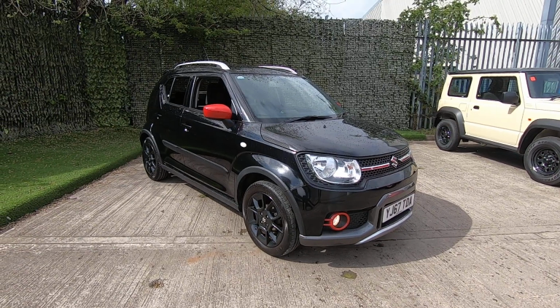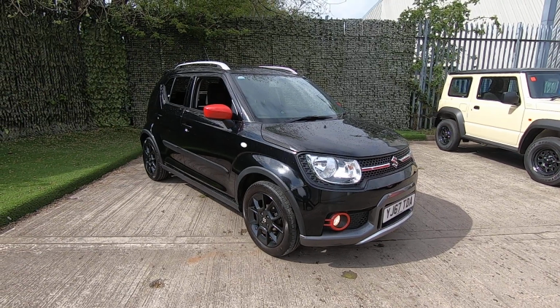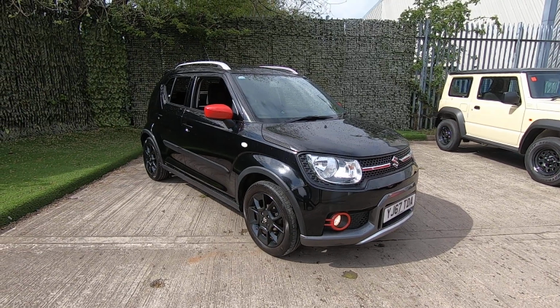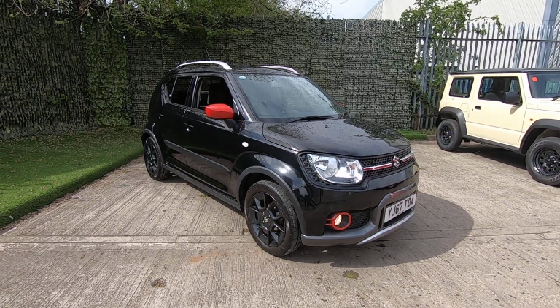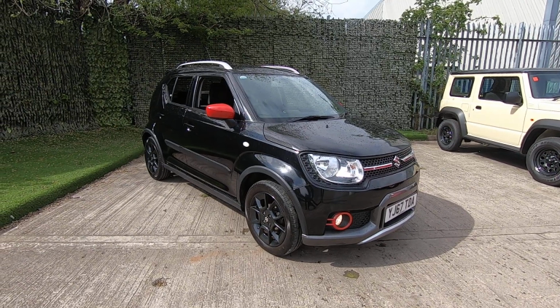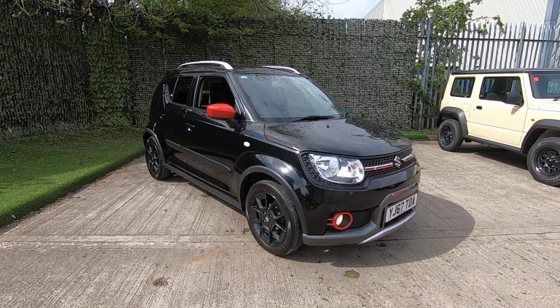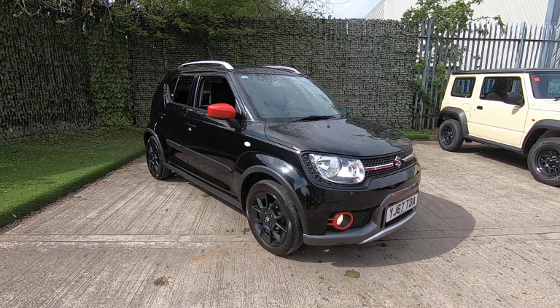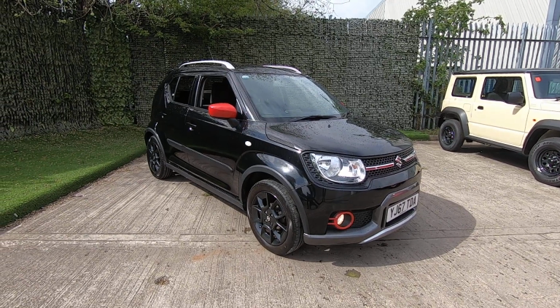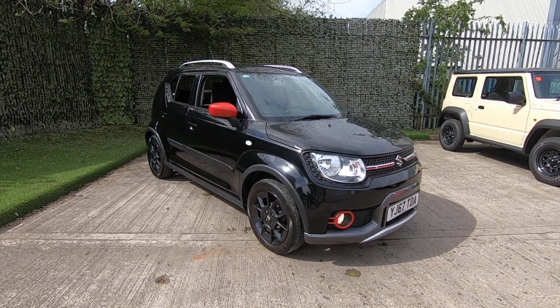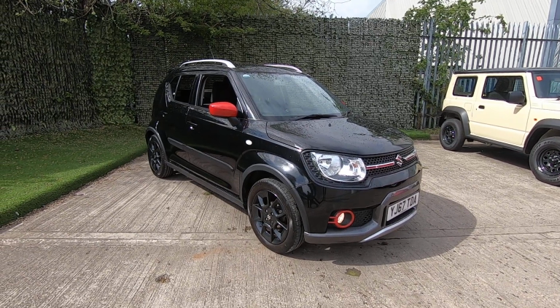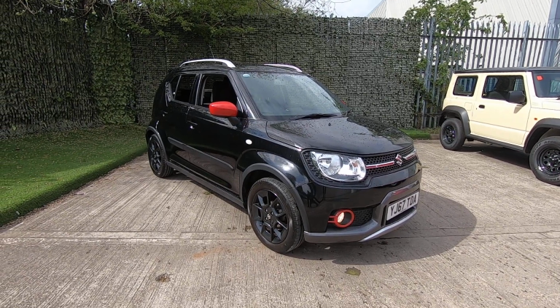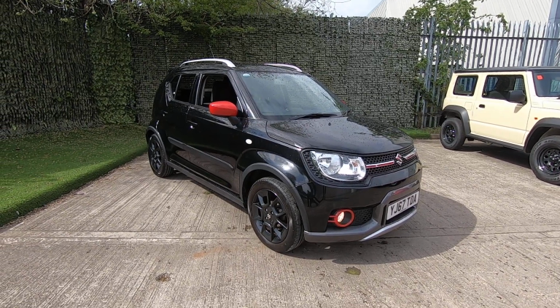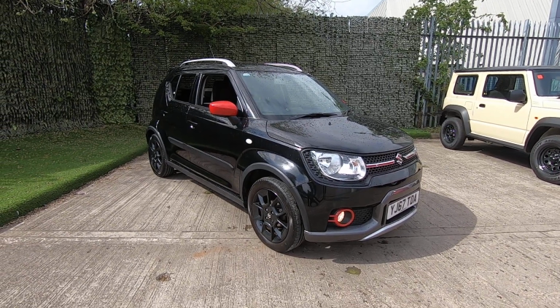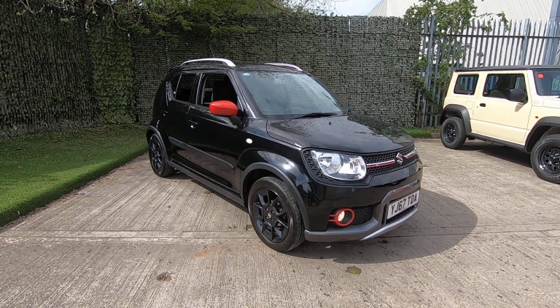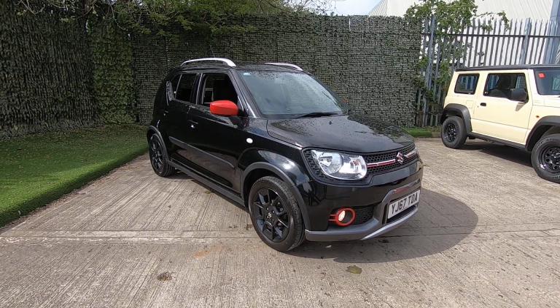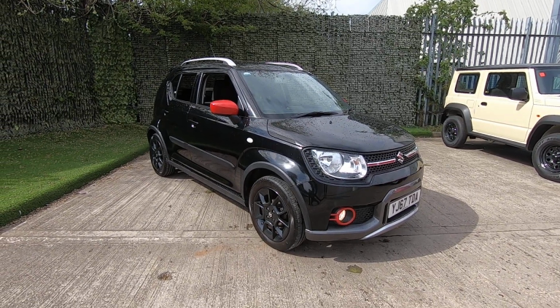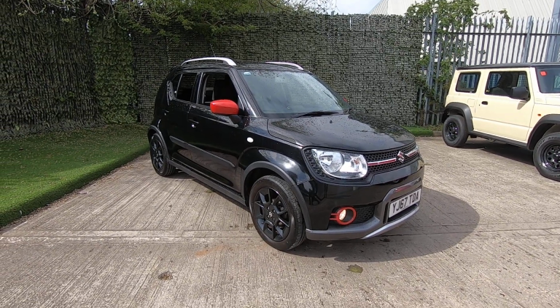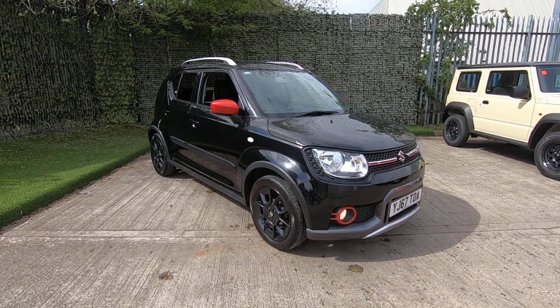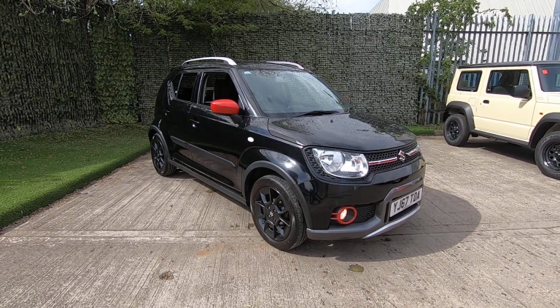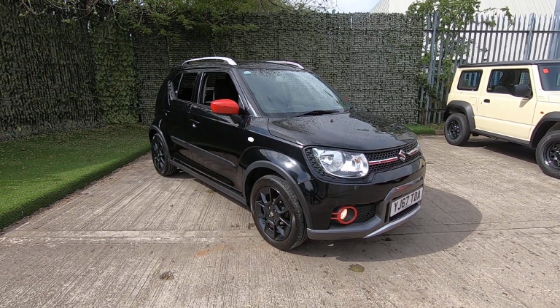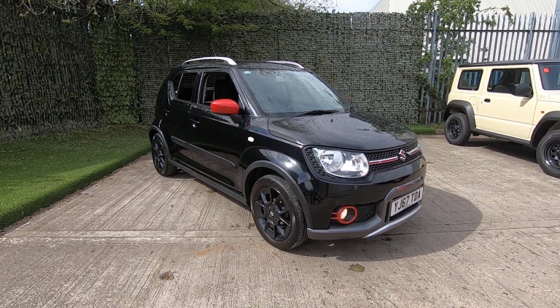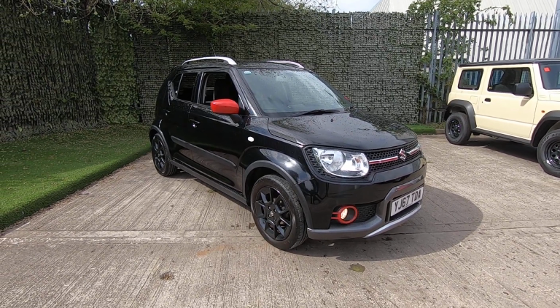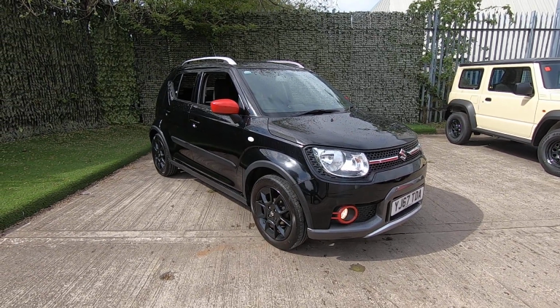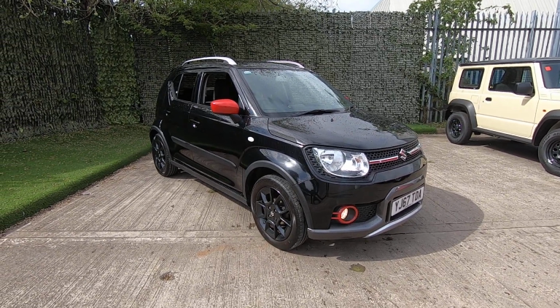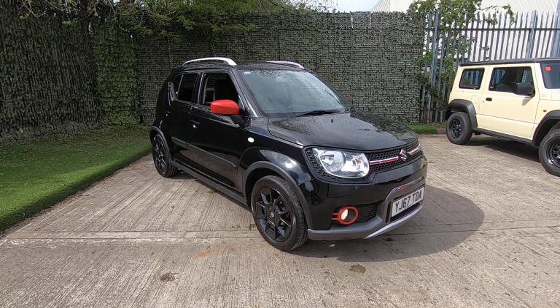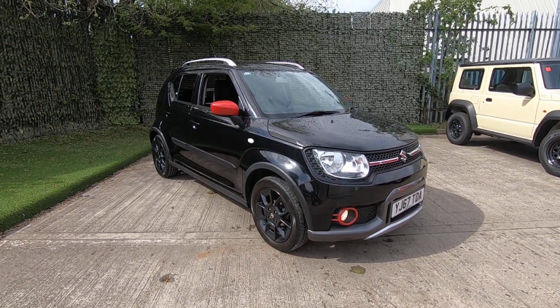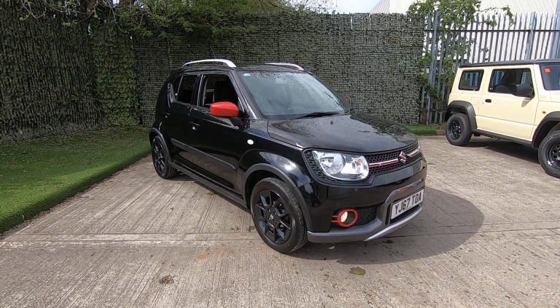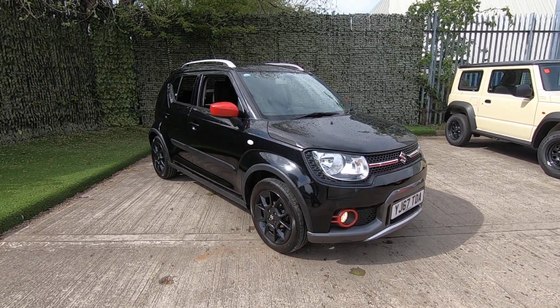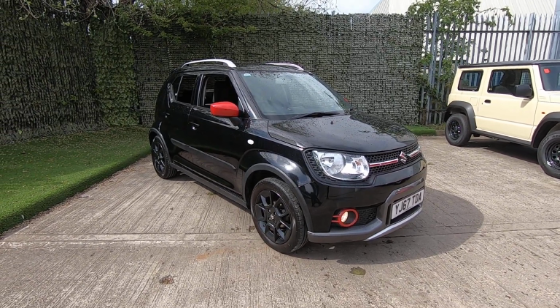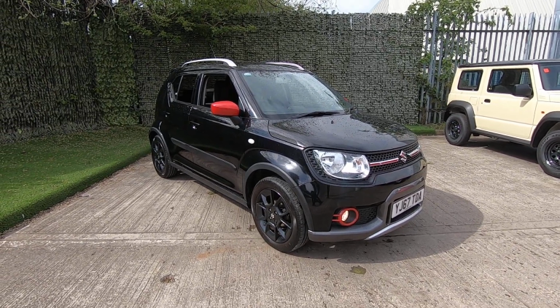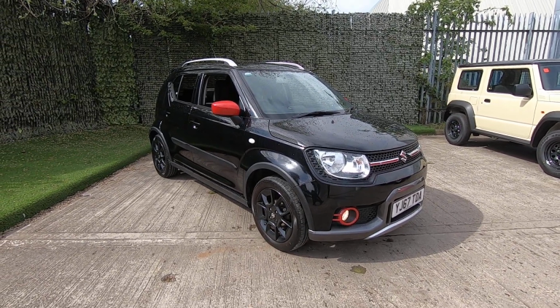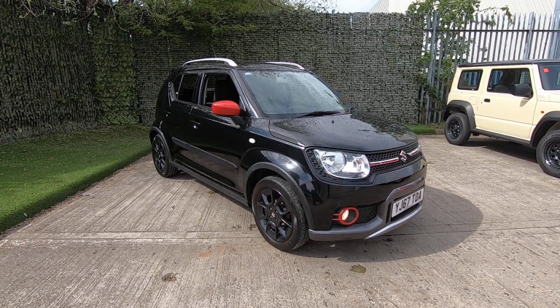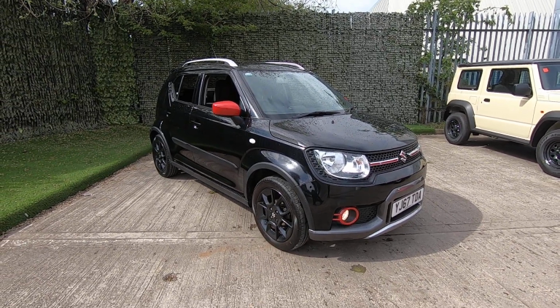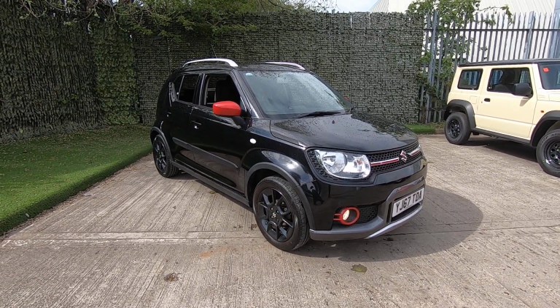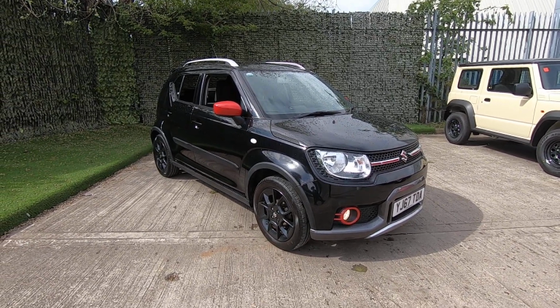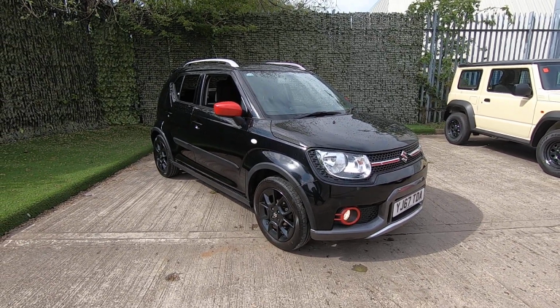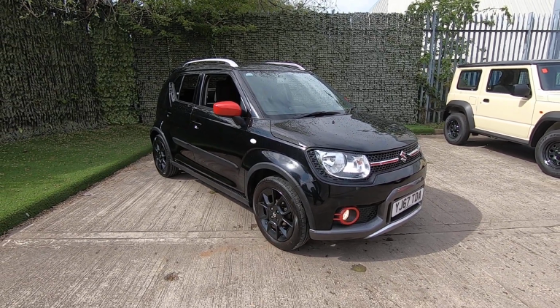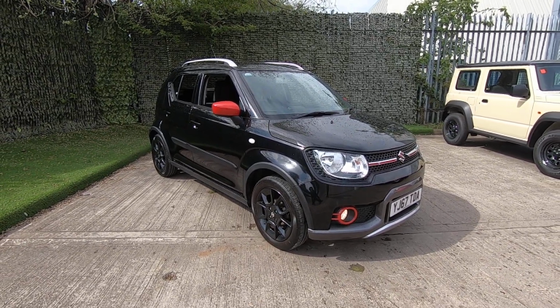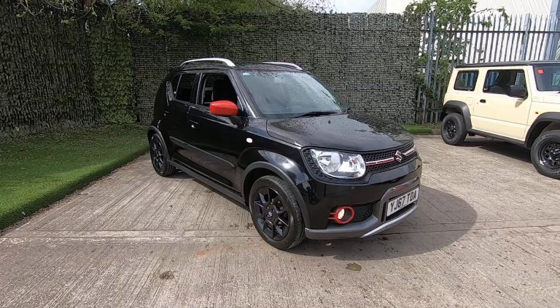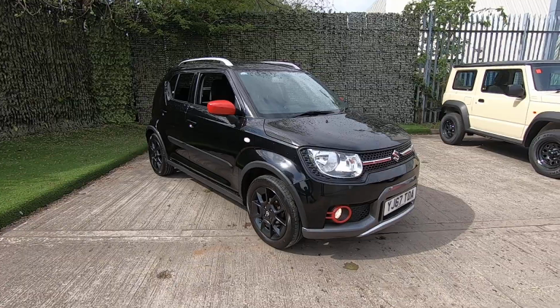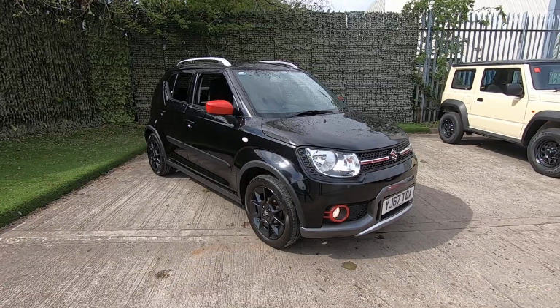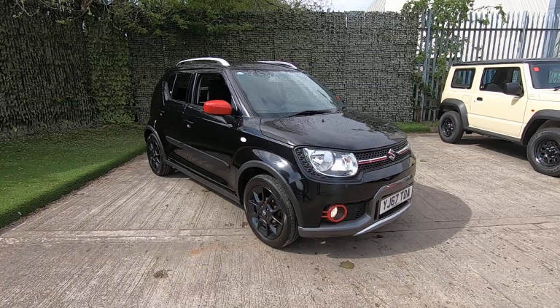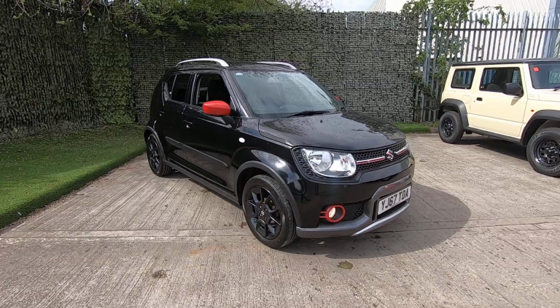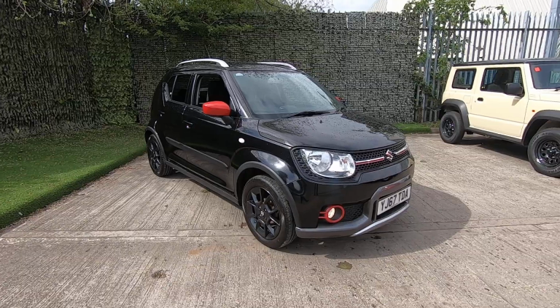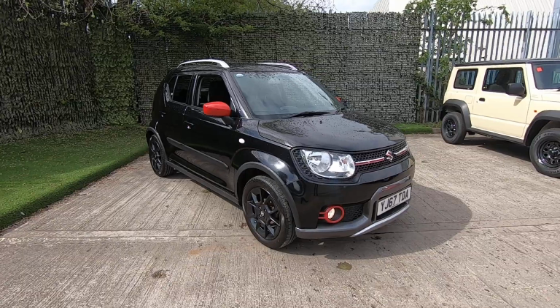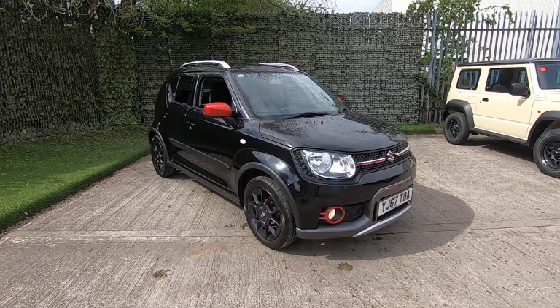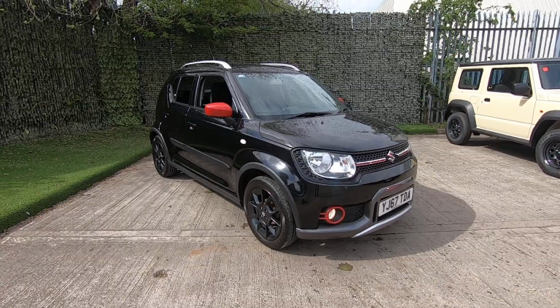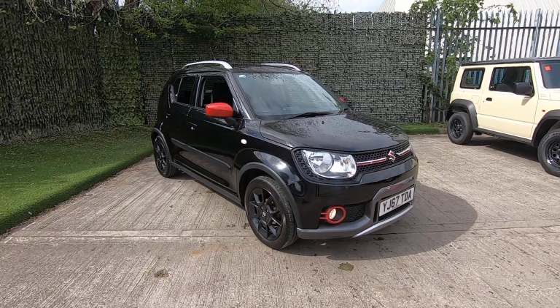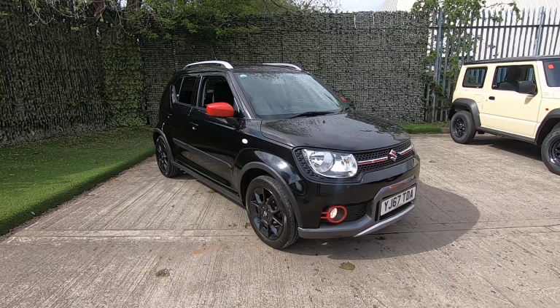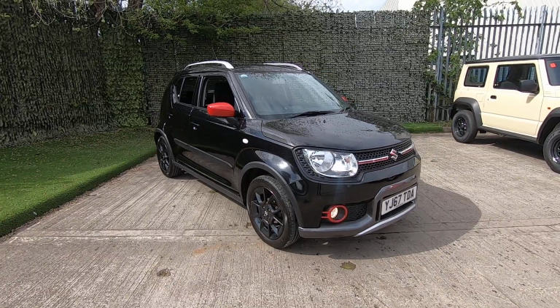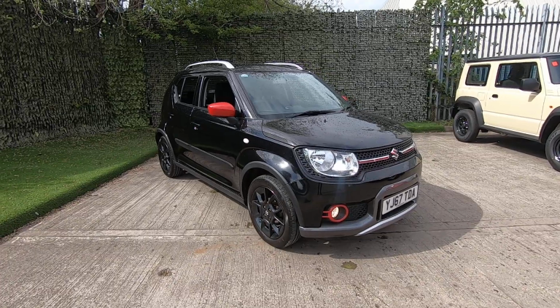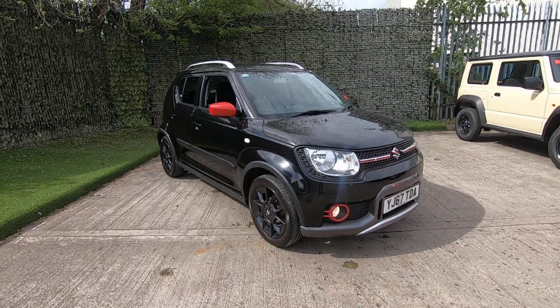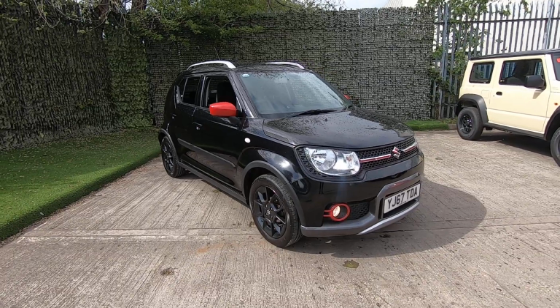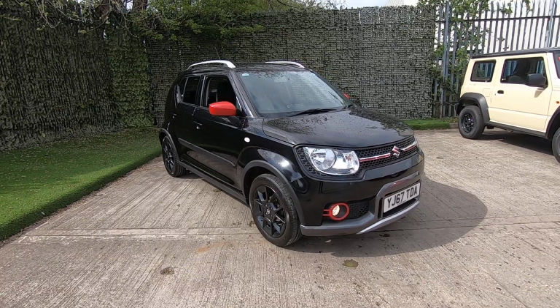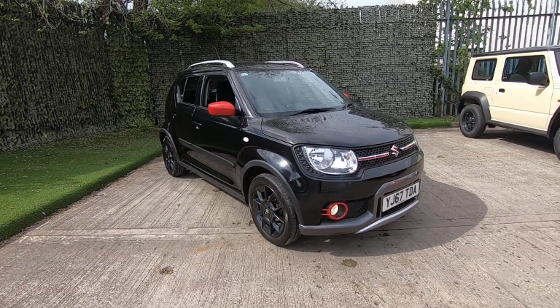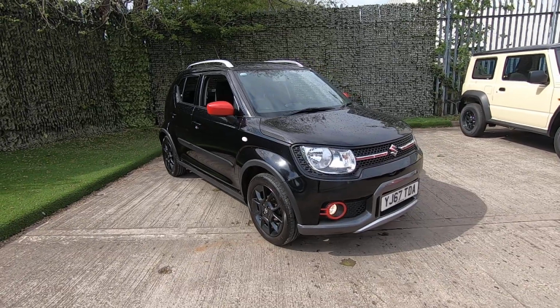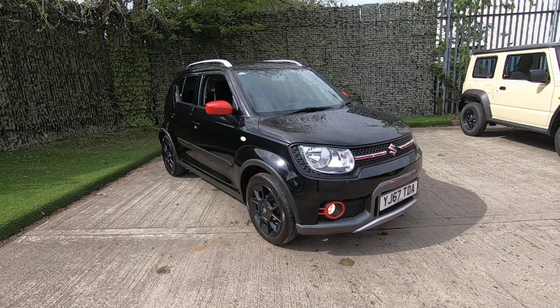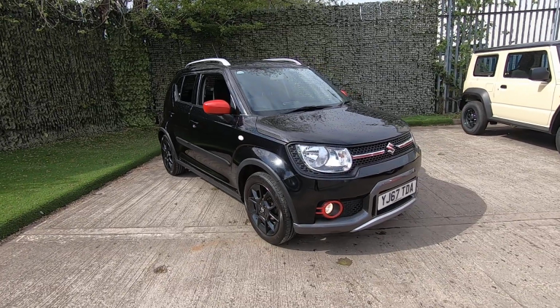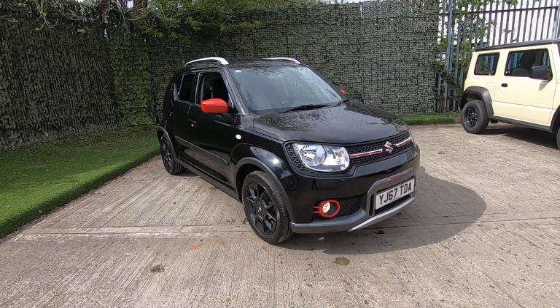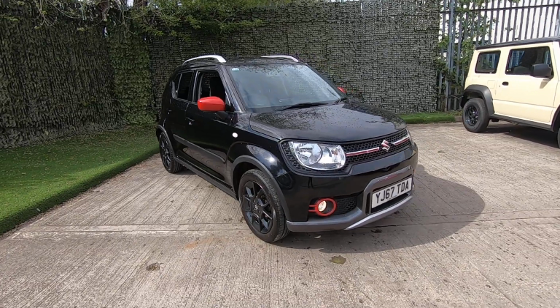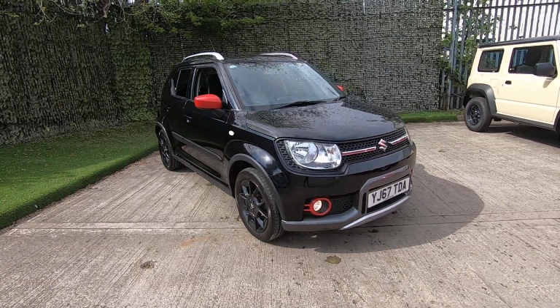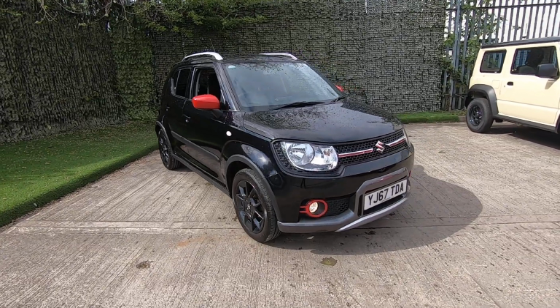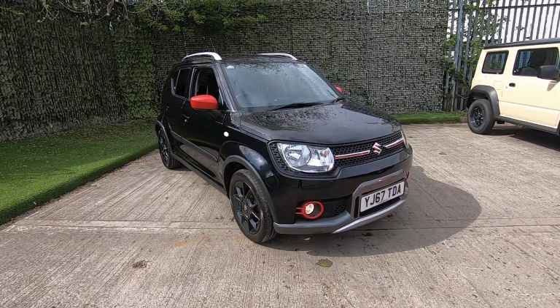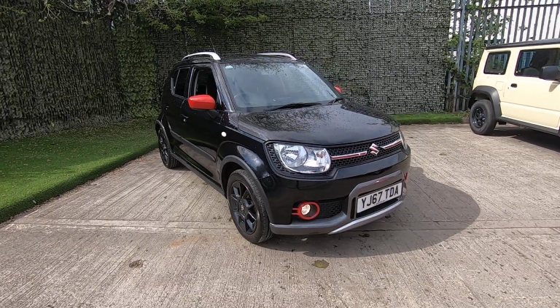Hello and thank you for visiting LuskanMotors.co.uk. Today I'm going to be showing you around our lovely Suzuki Ignis Adventure.